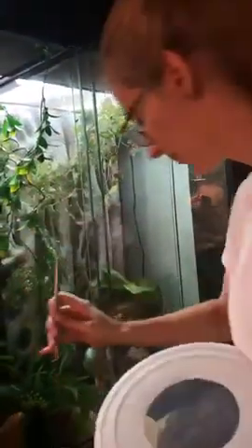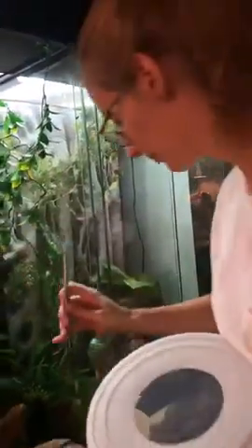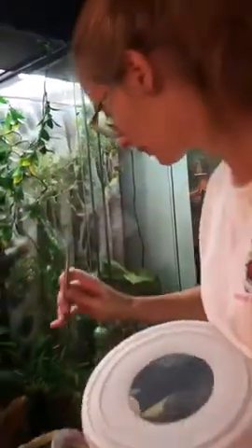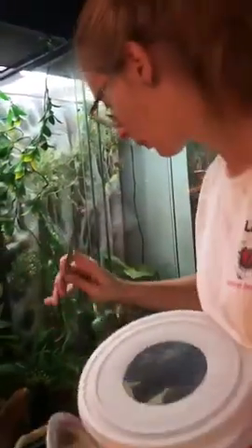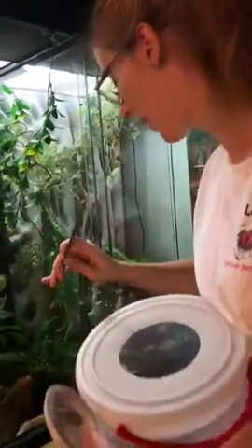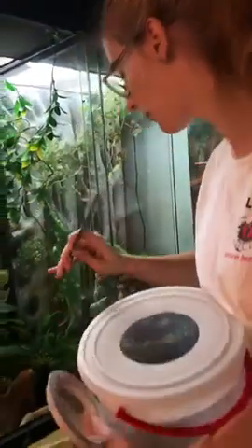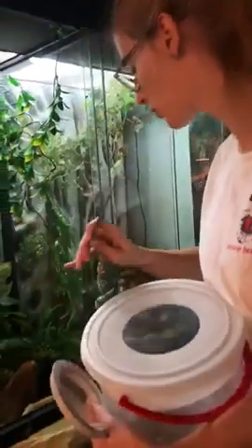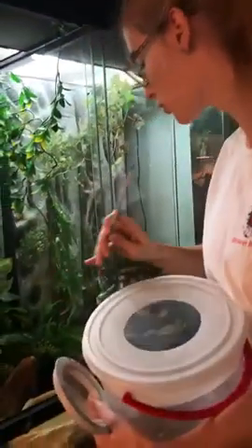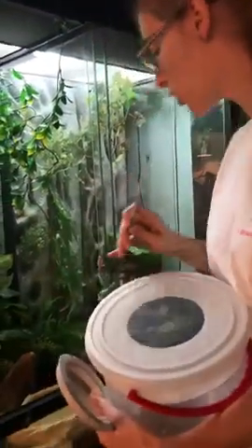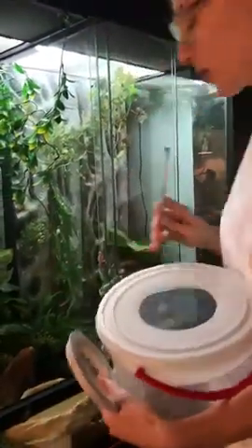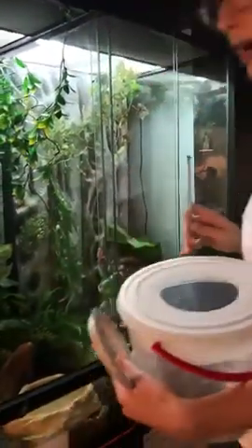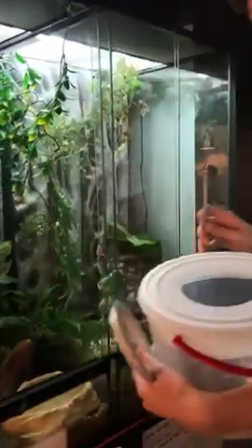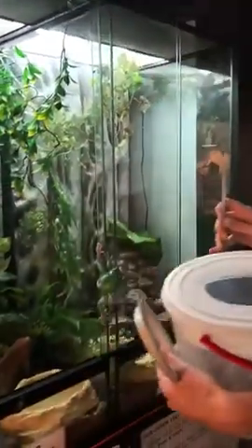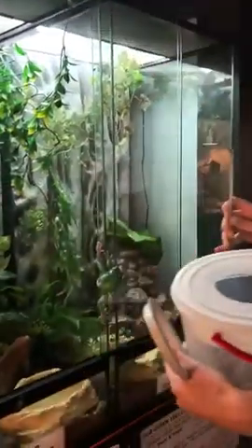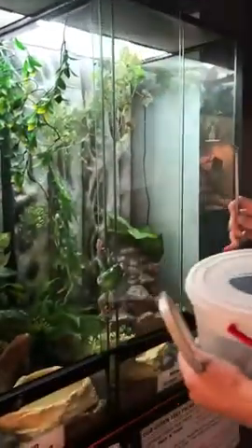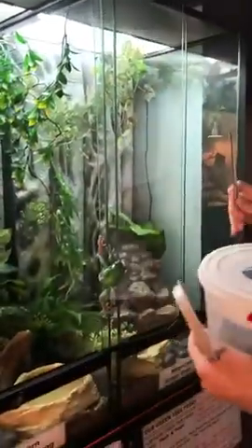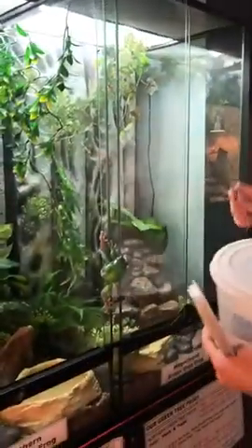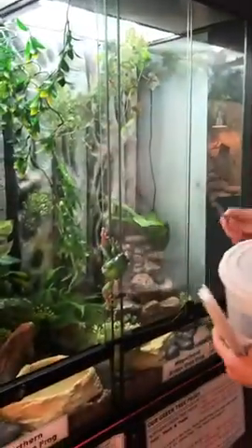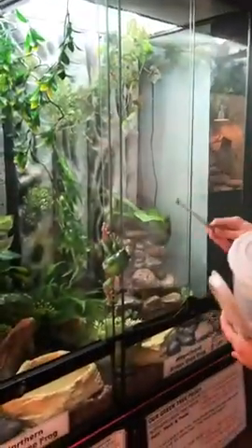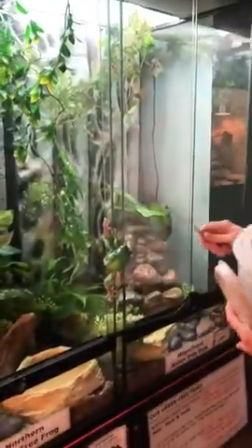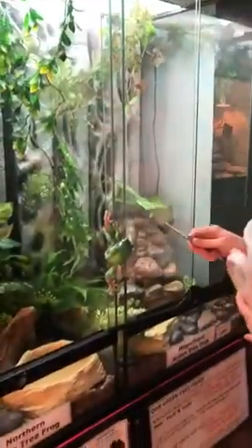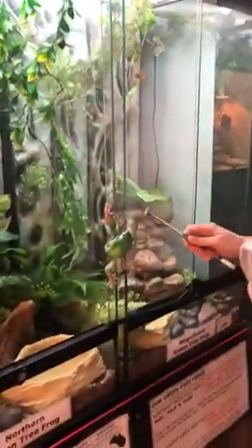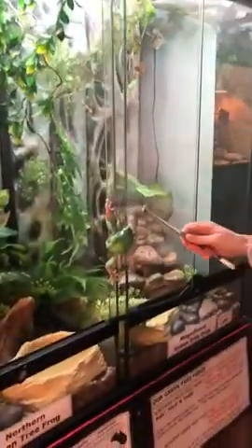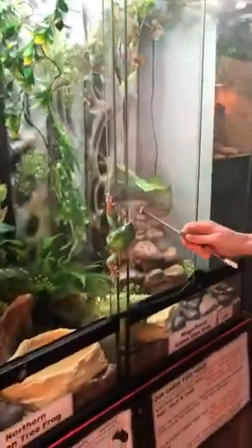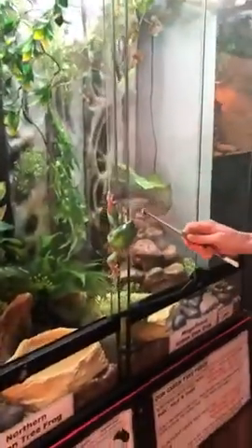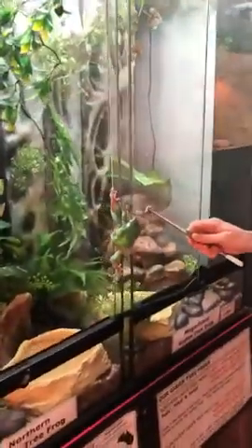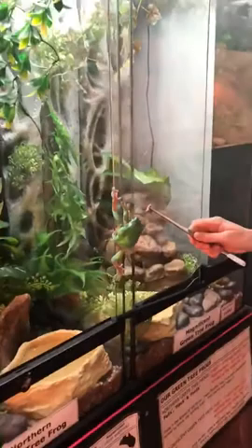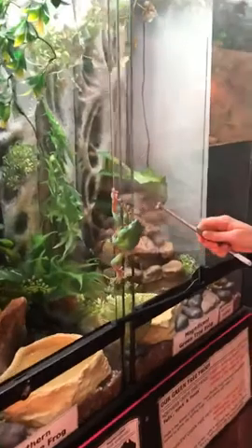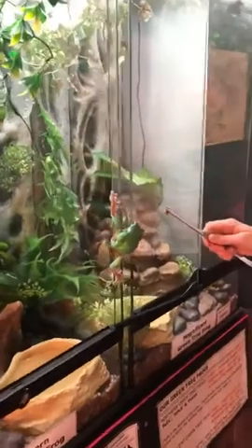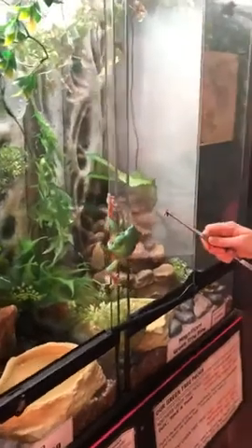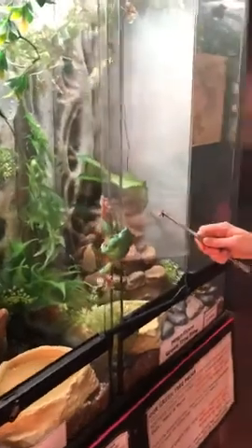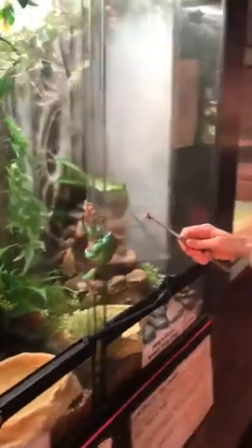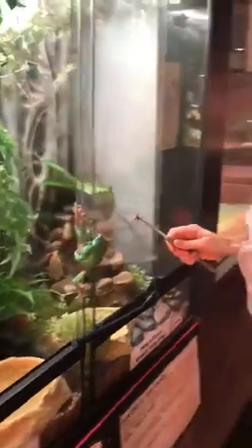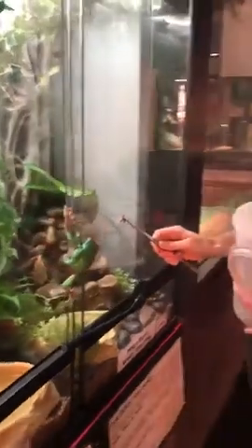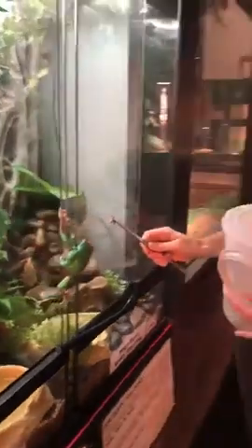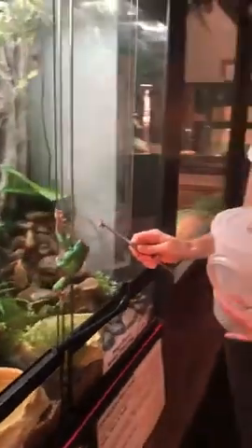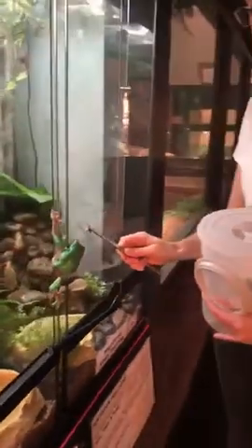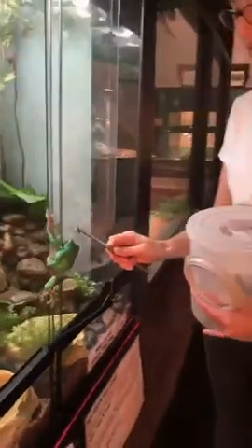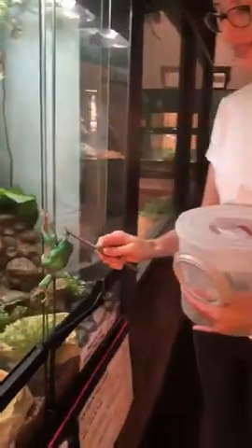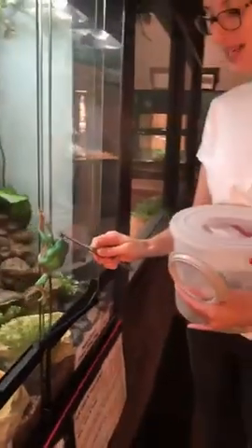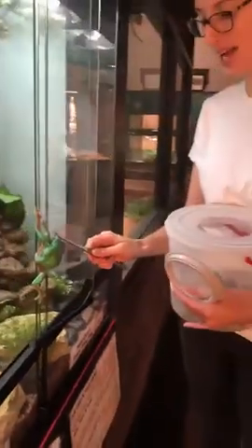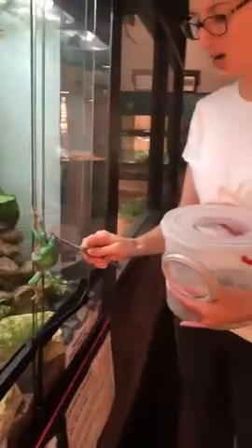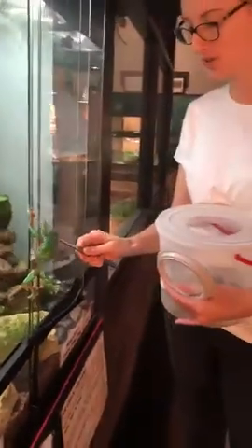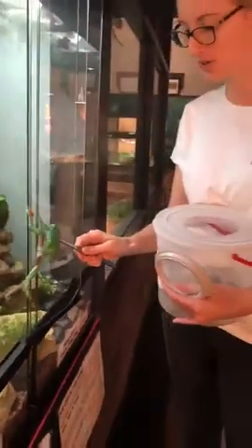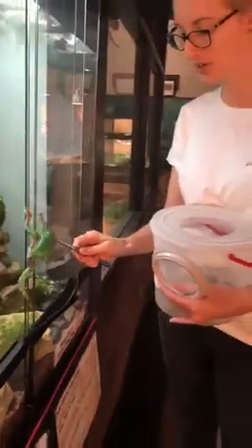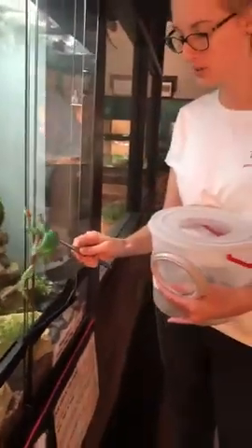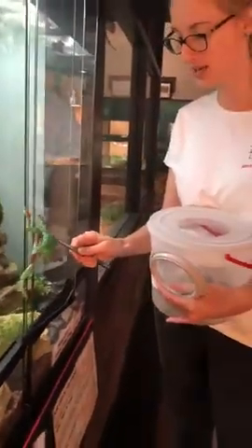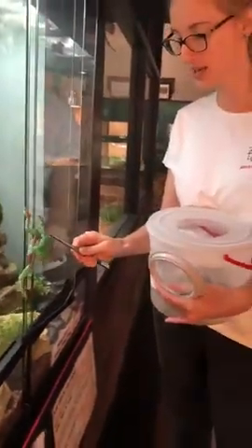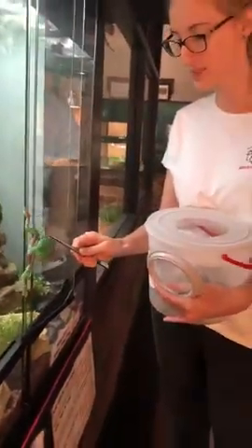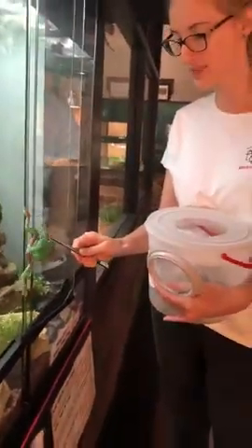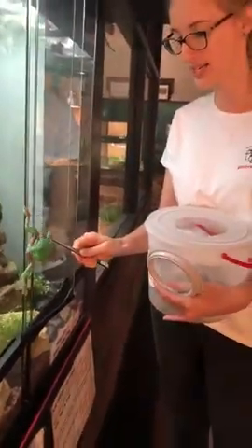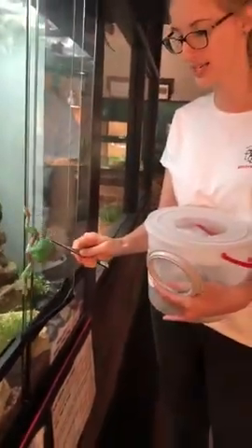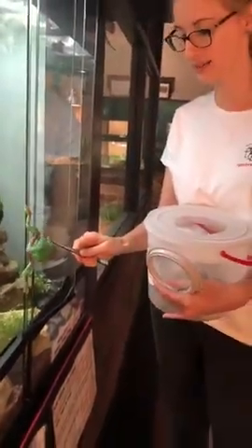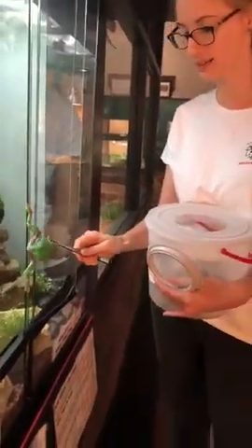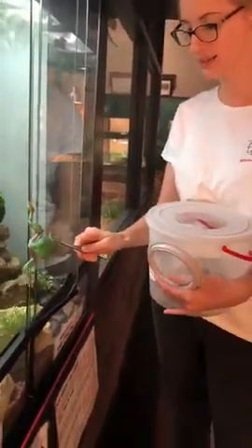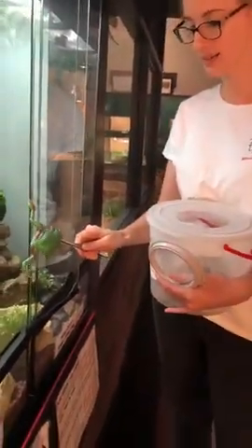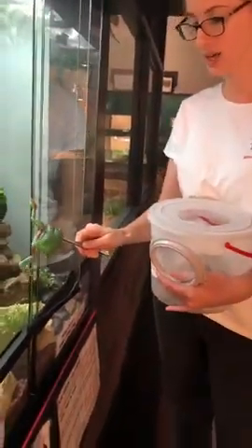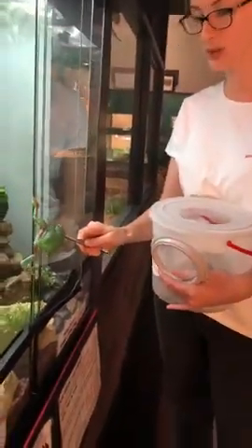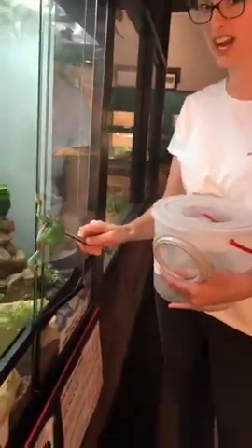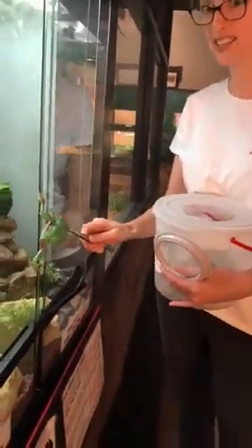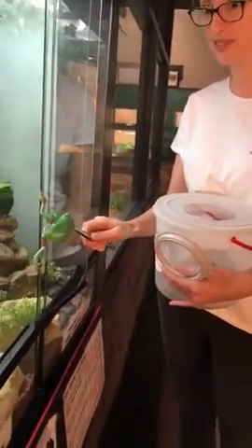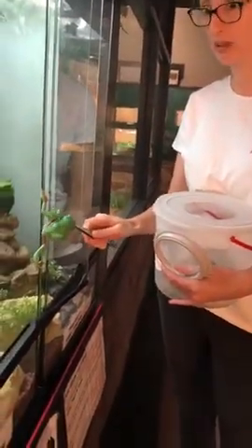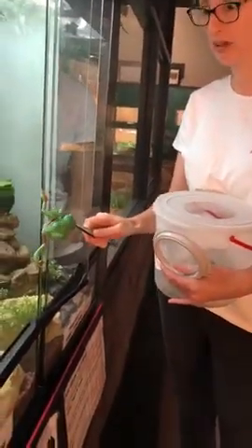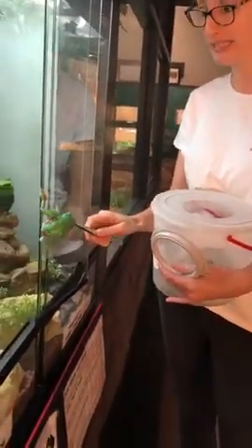That was super graceful! You can see those sticky toe pads really help if you're a little bit clumsy — I wish I had some of those.